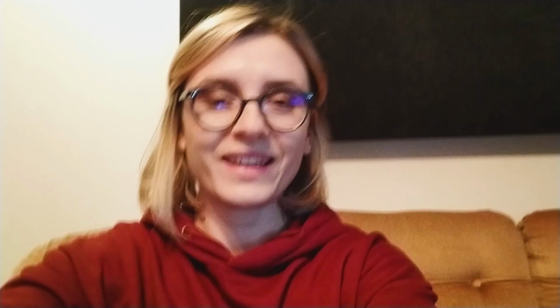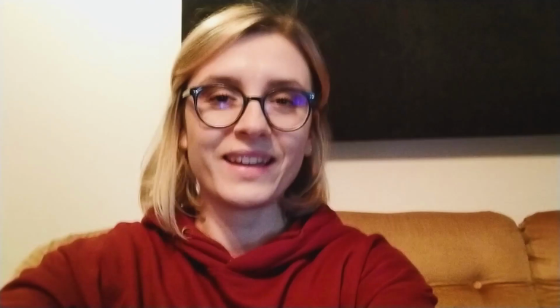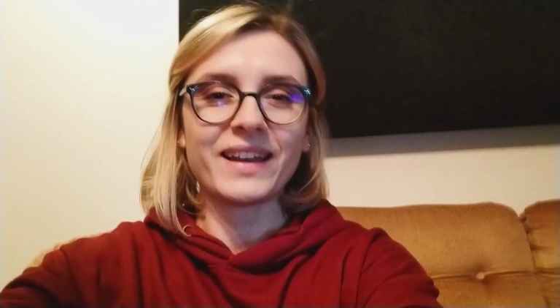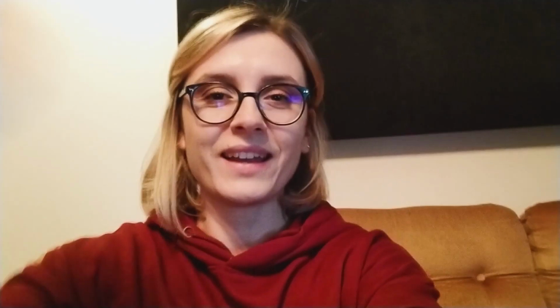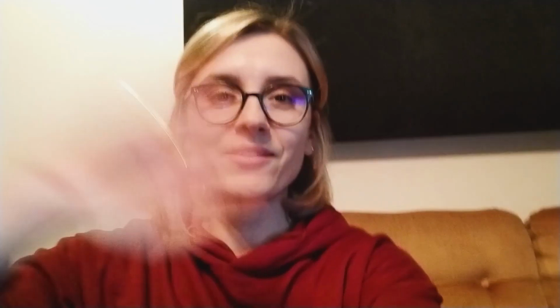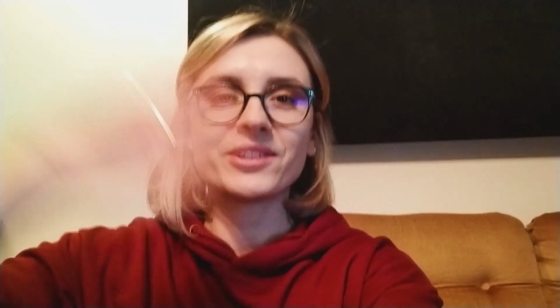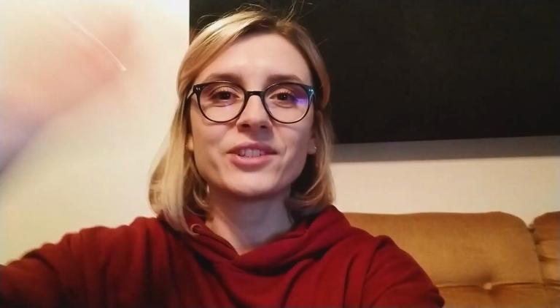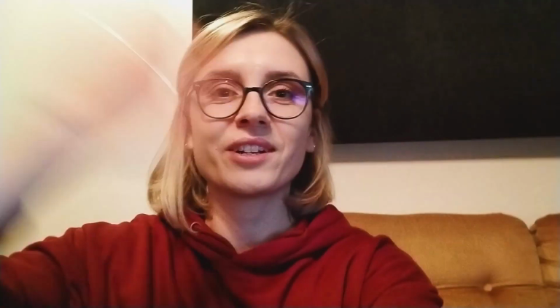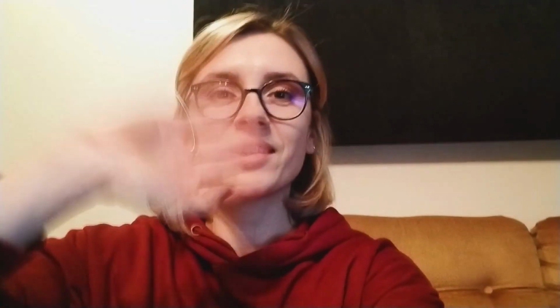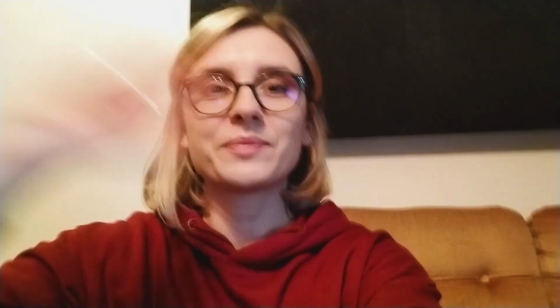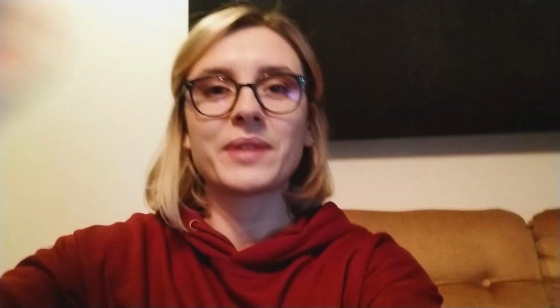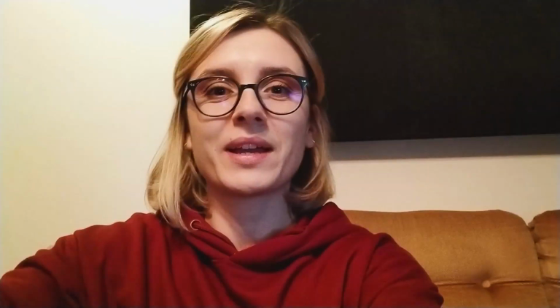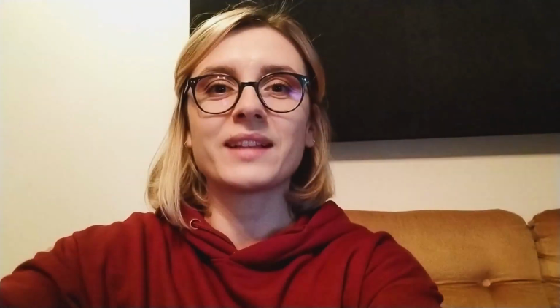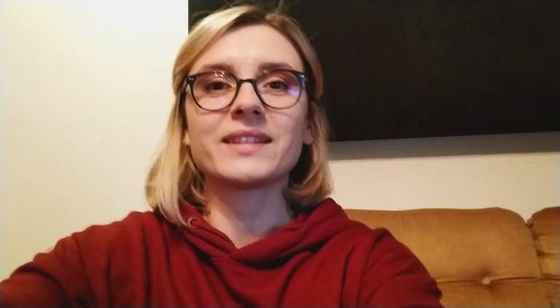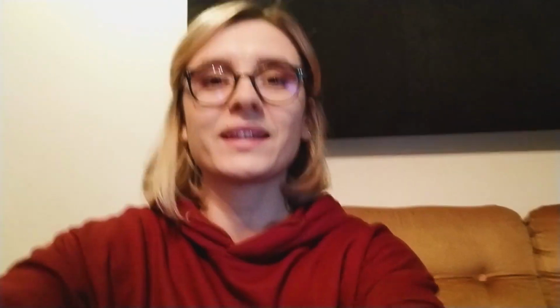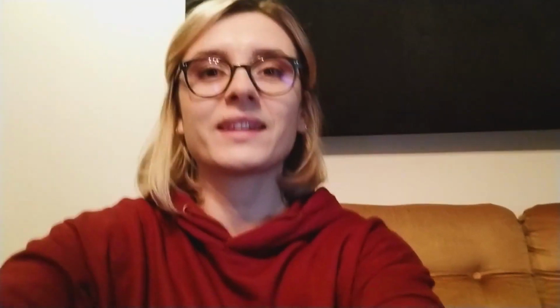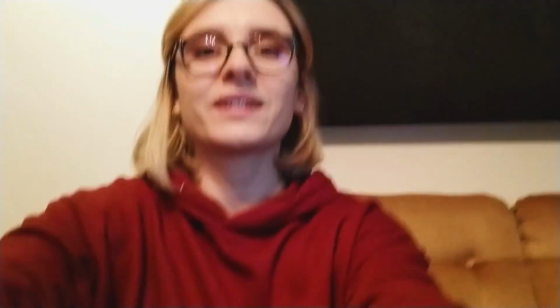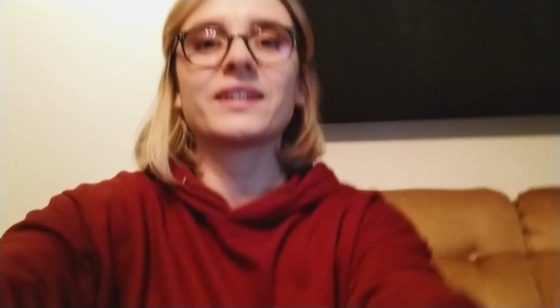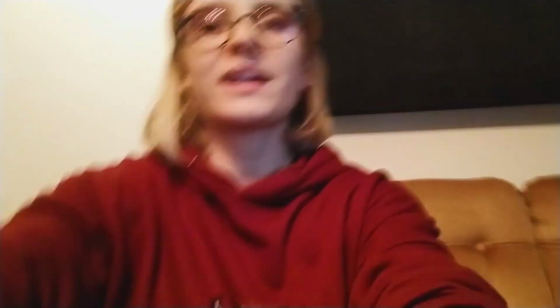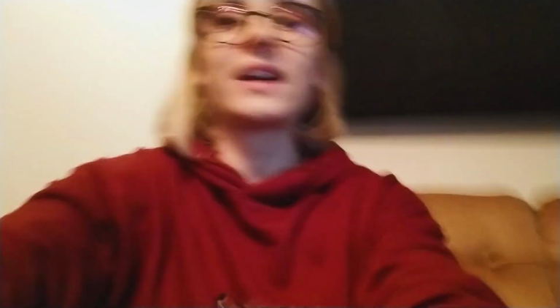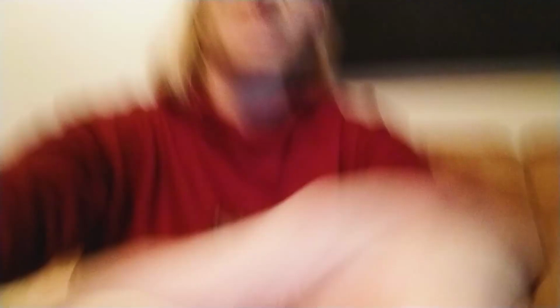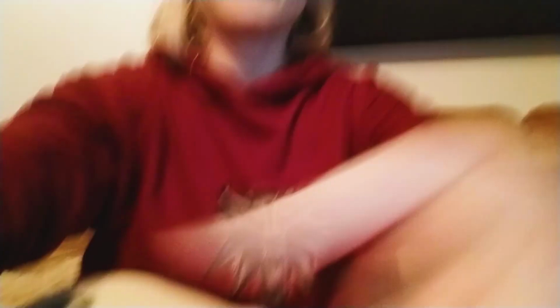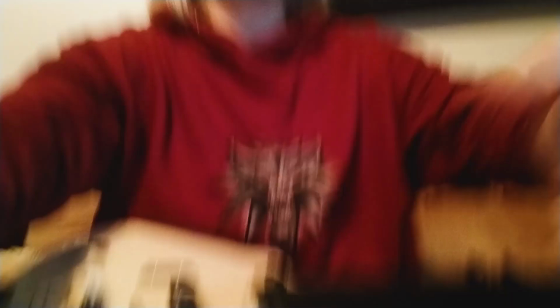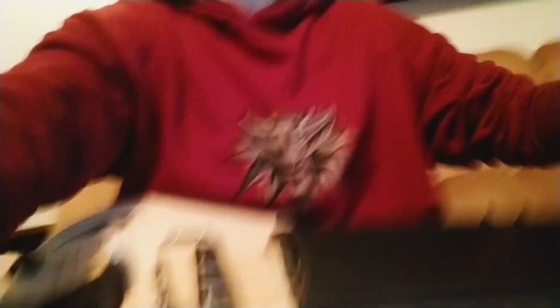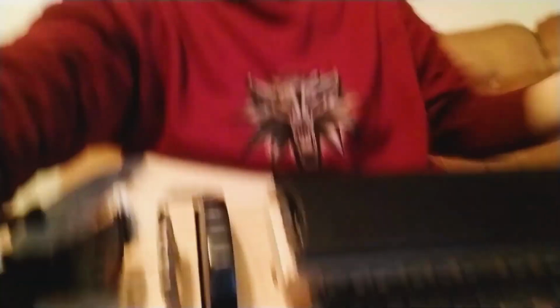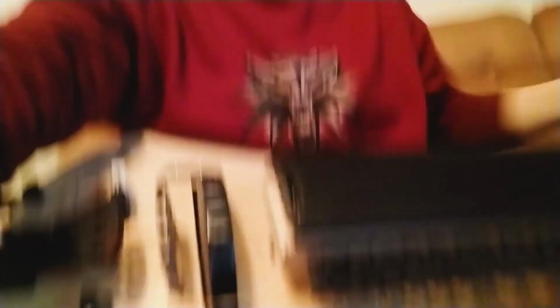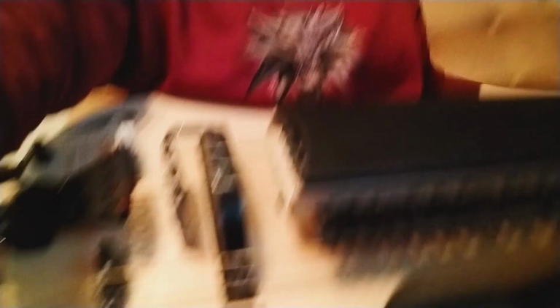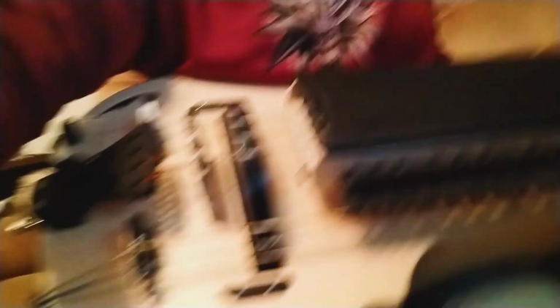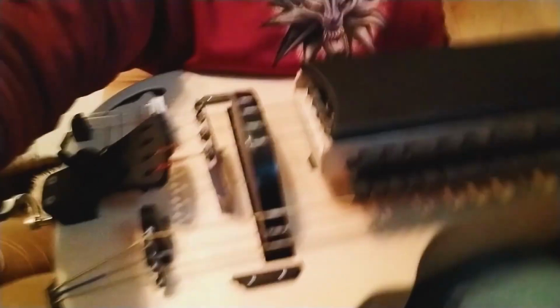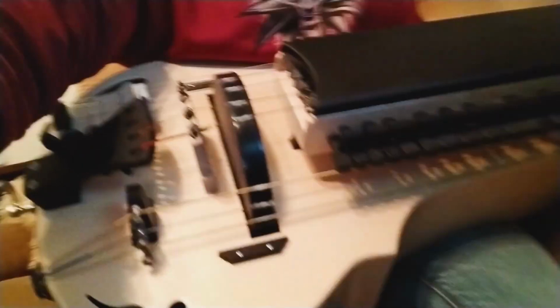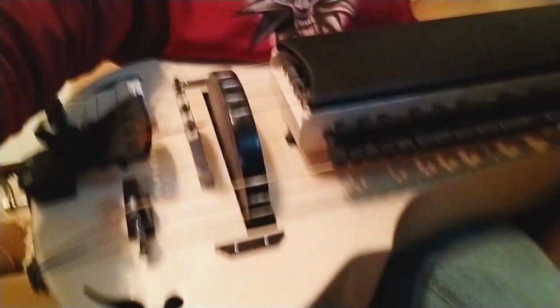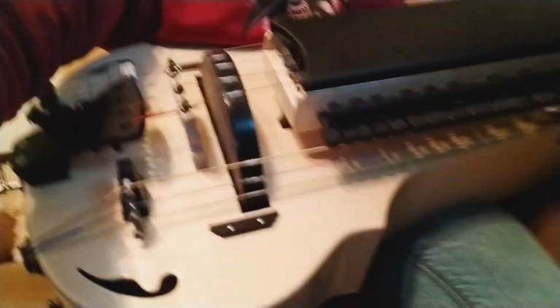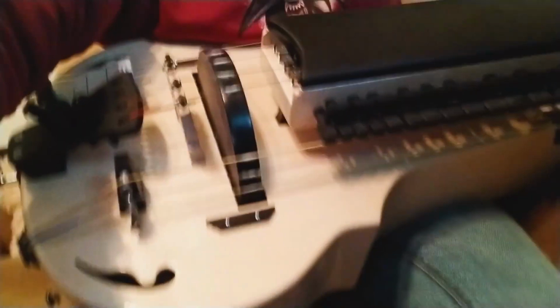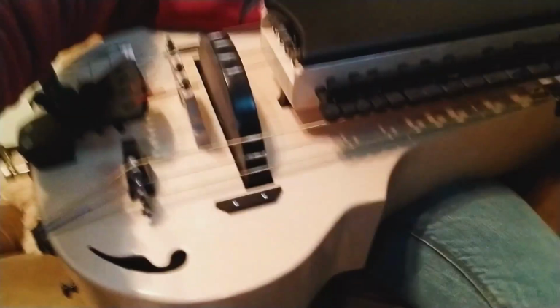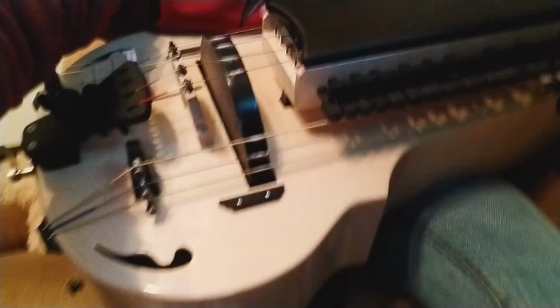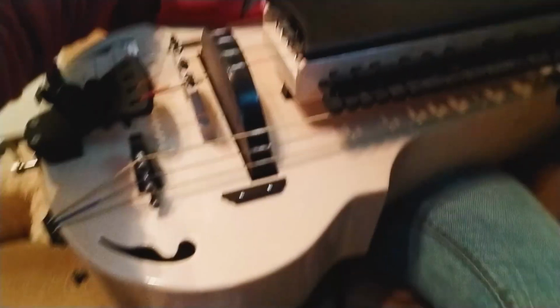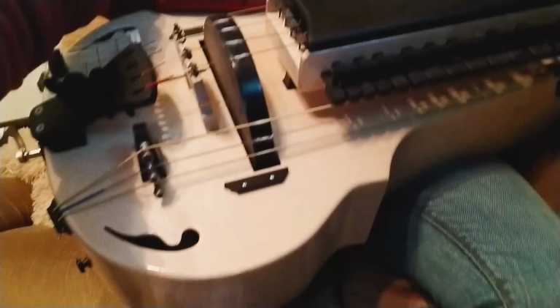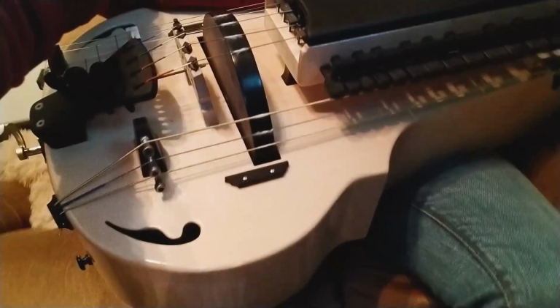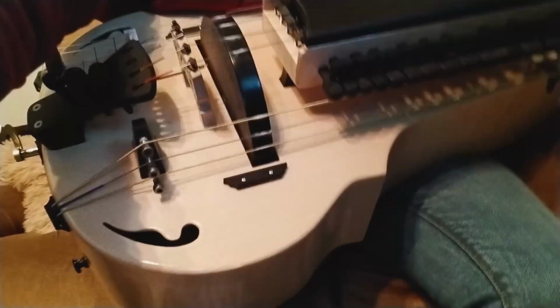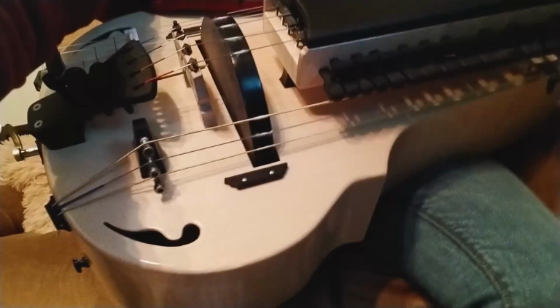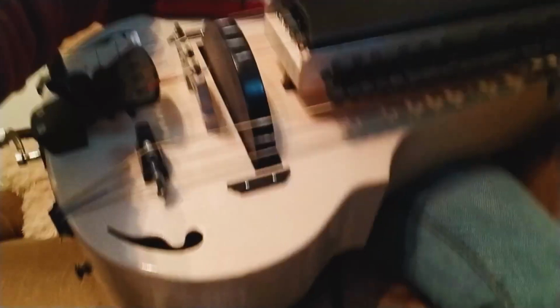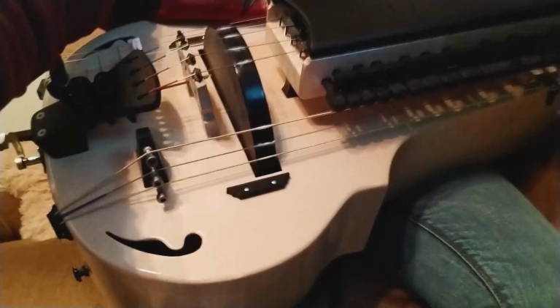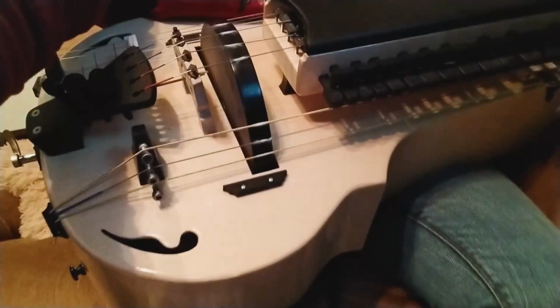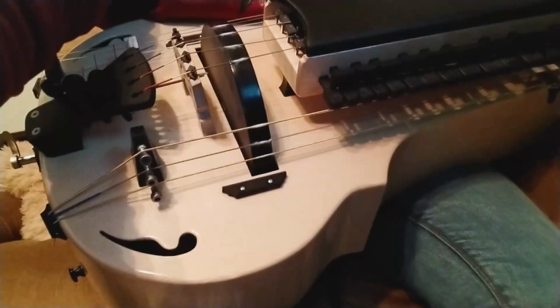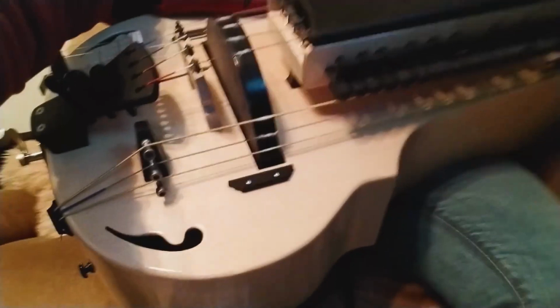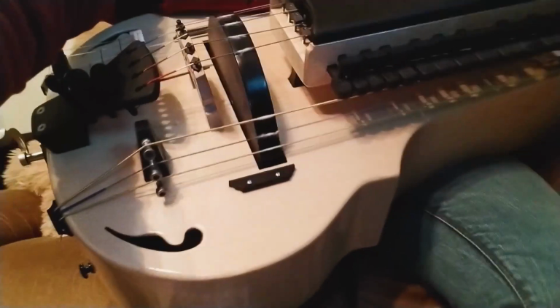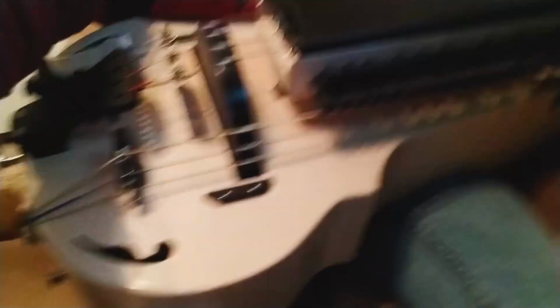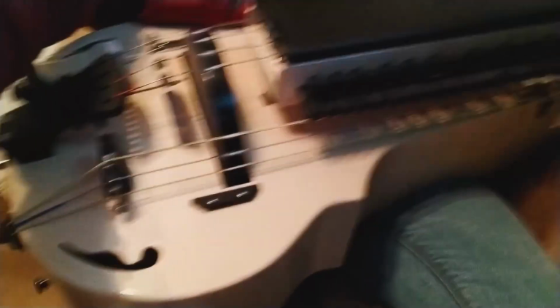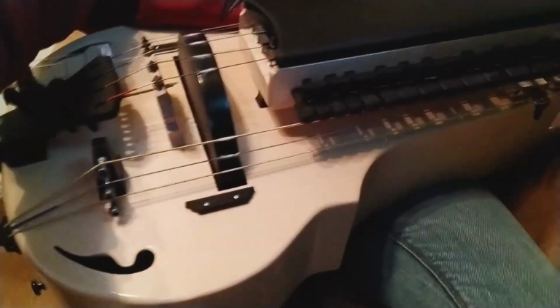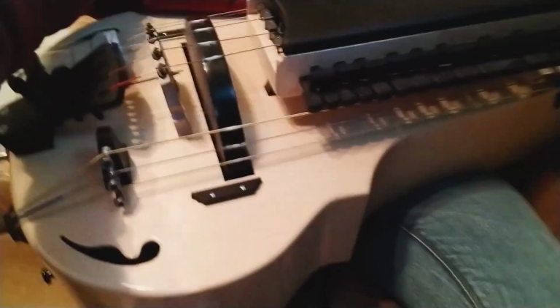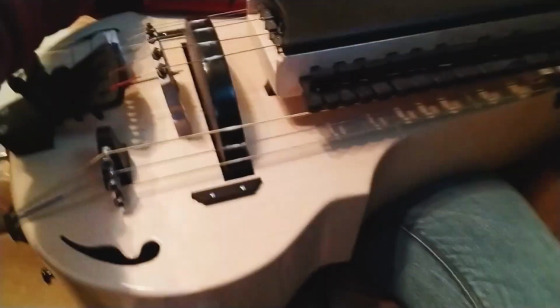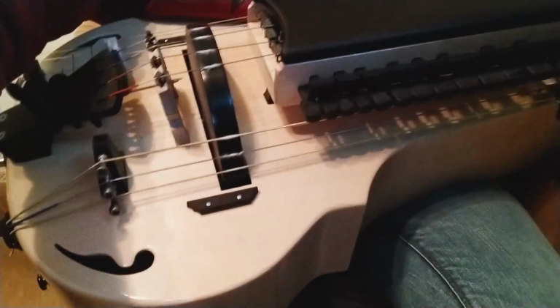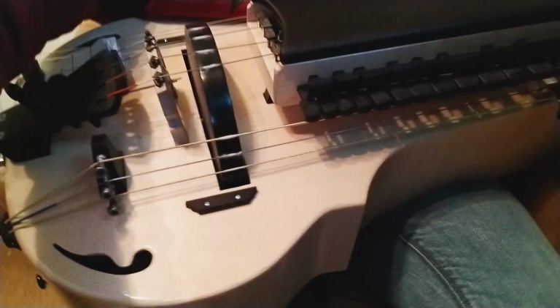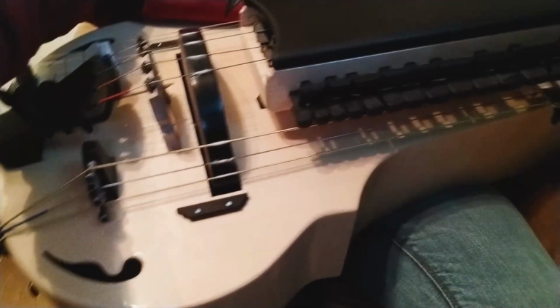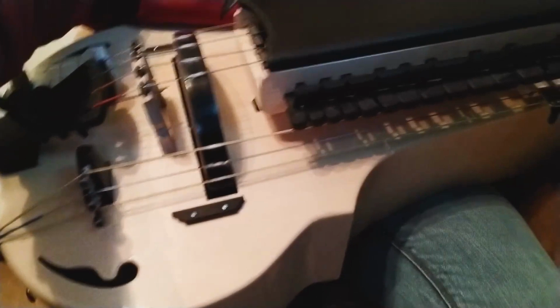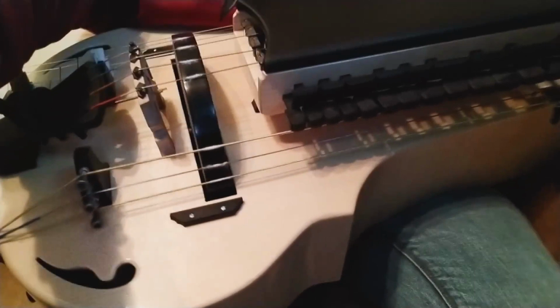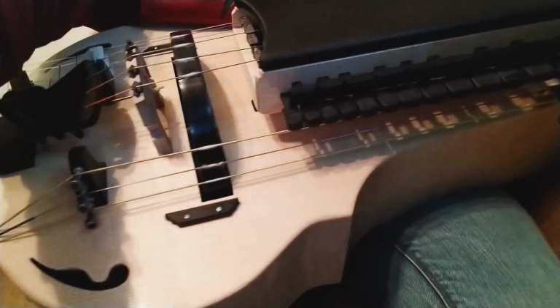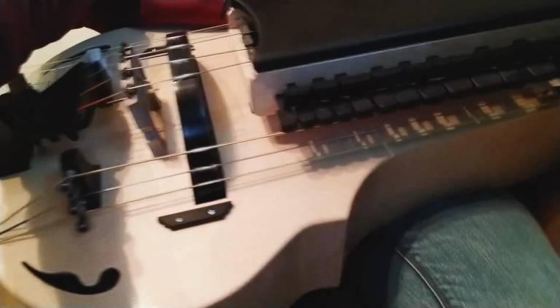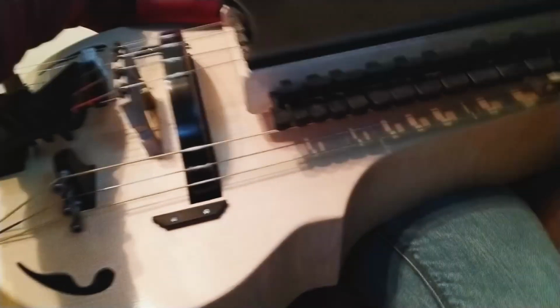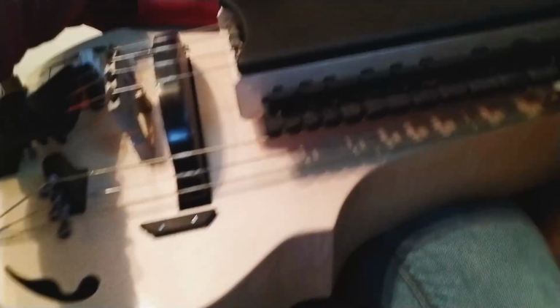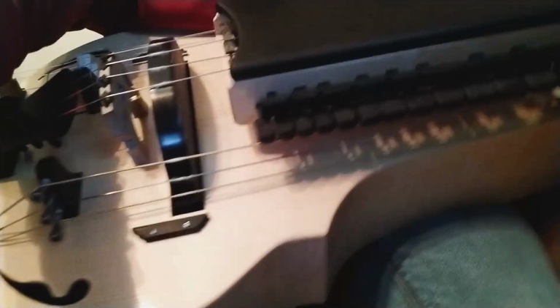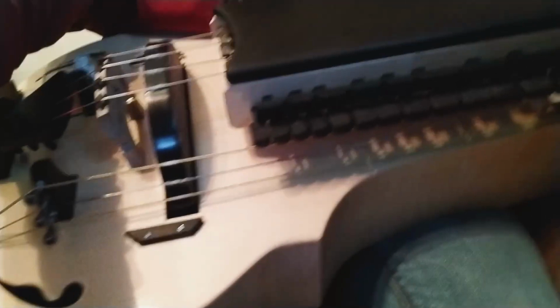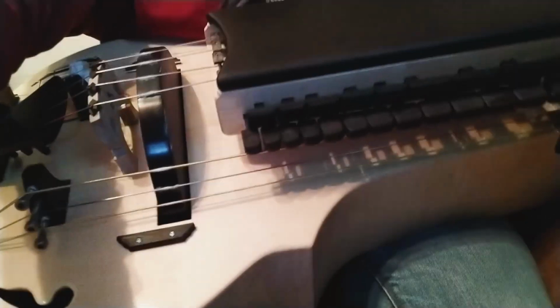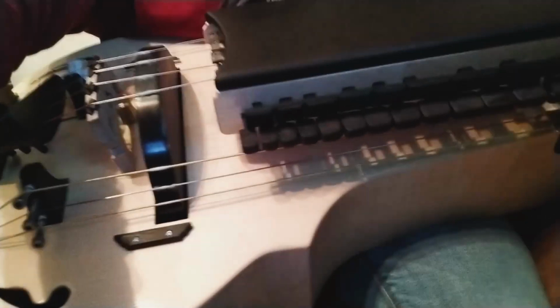Hi Richard, Michalina here. I have your safona here with me and I will show you how it sounds in just a second.